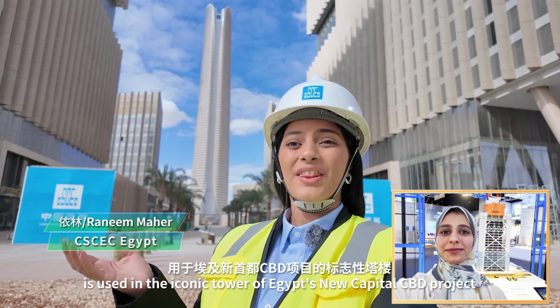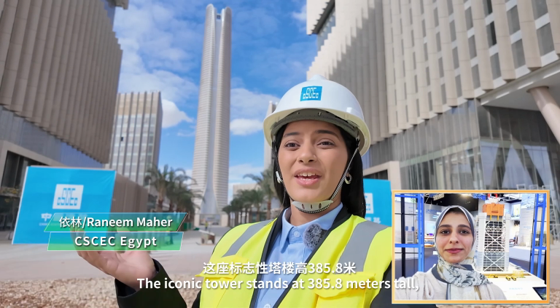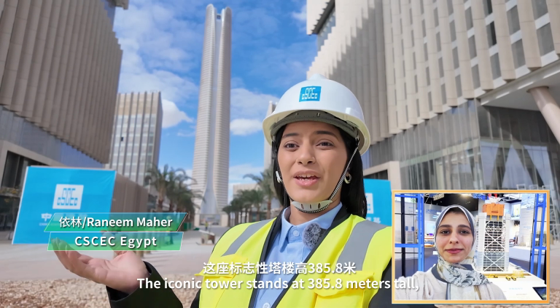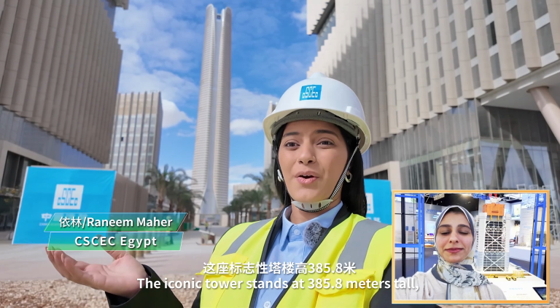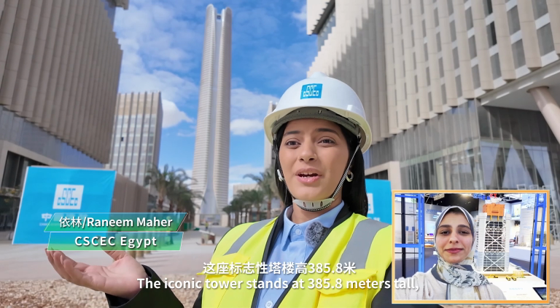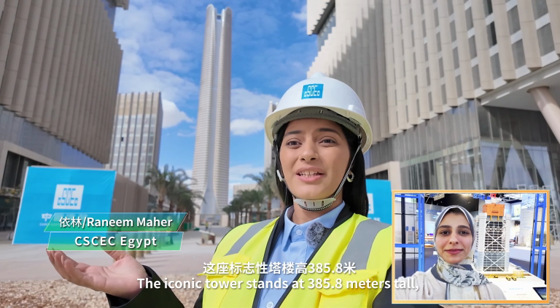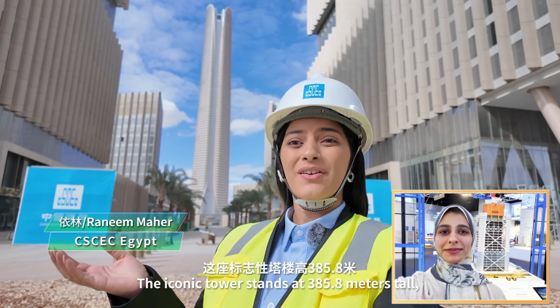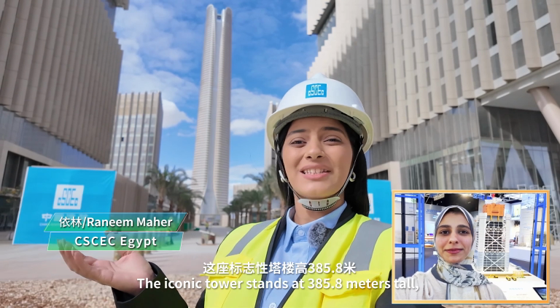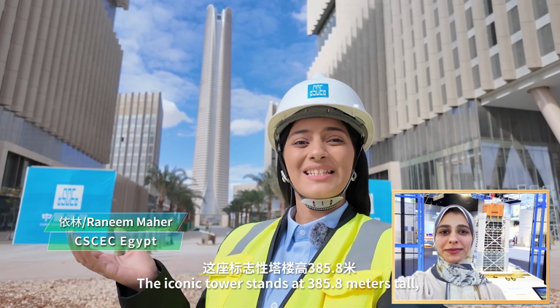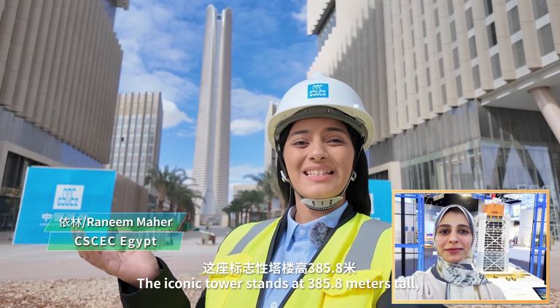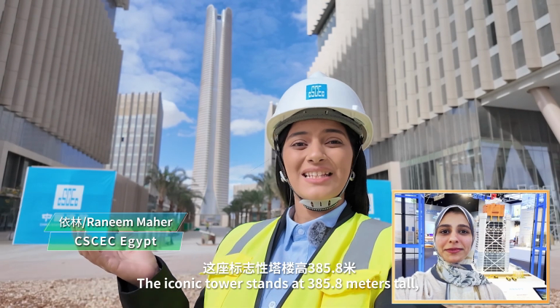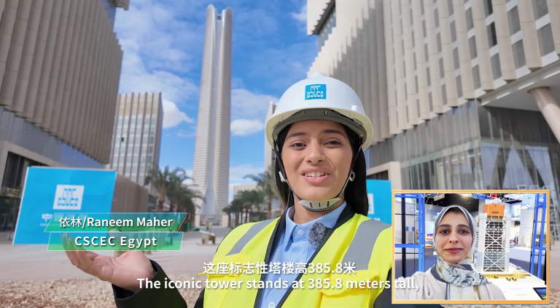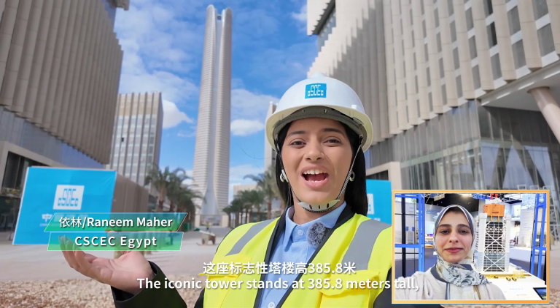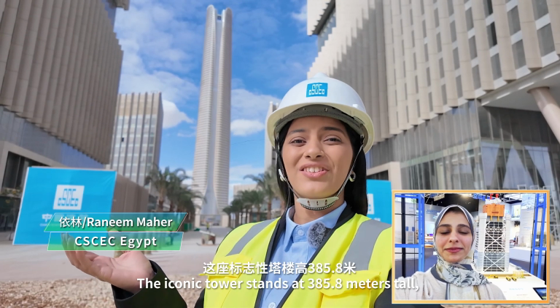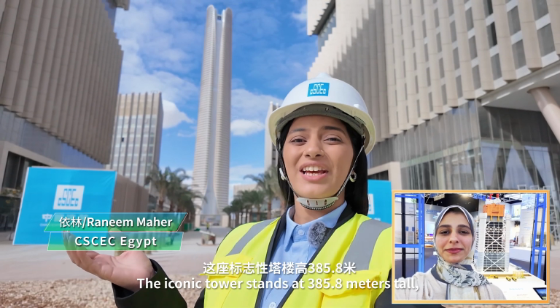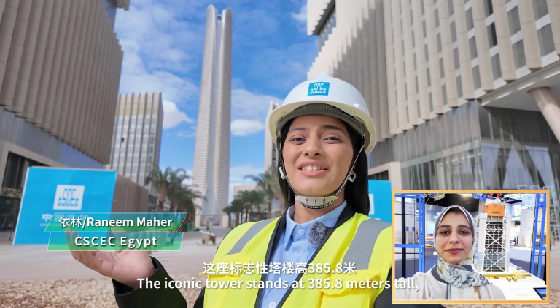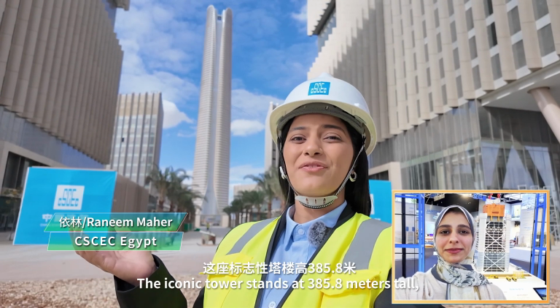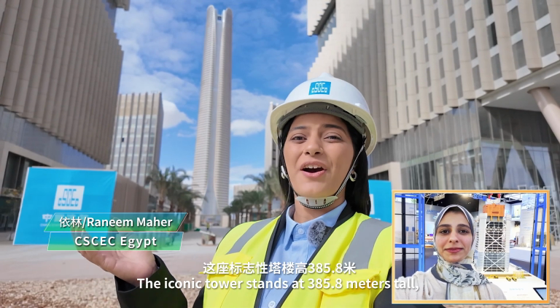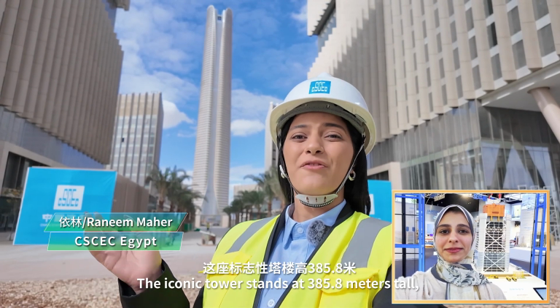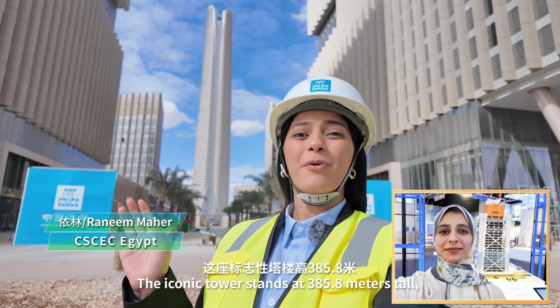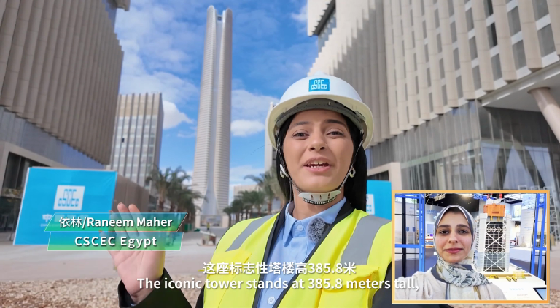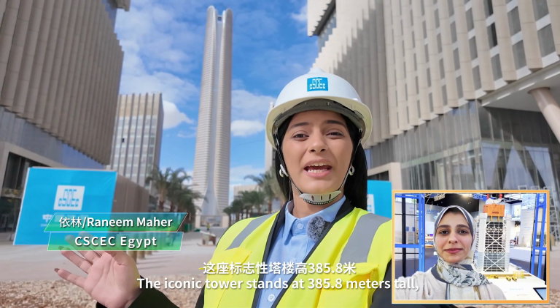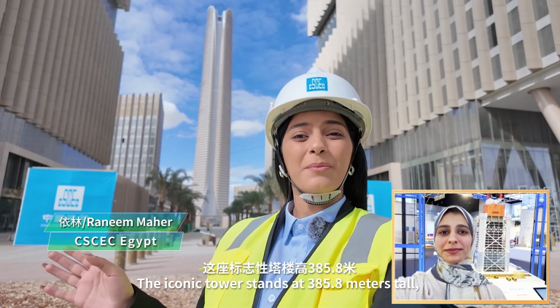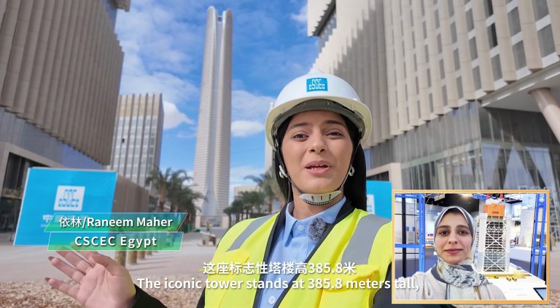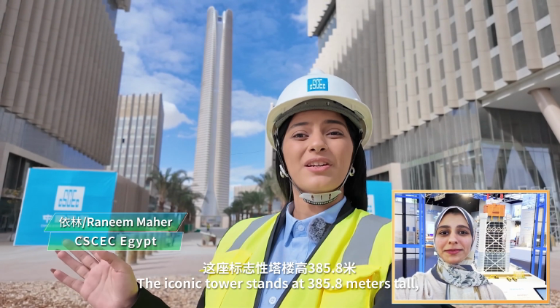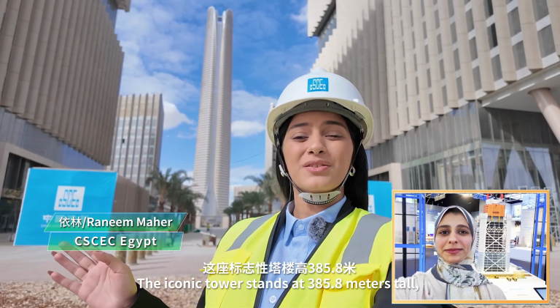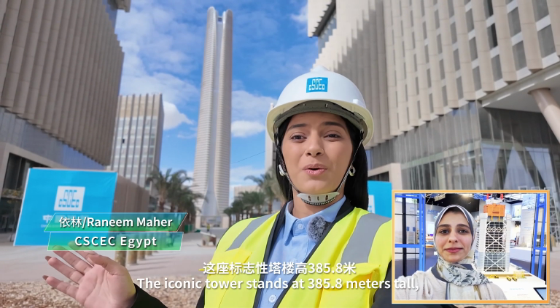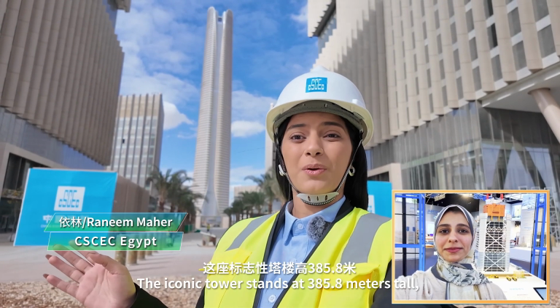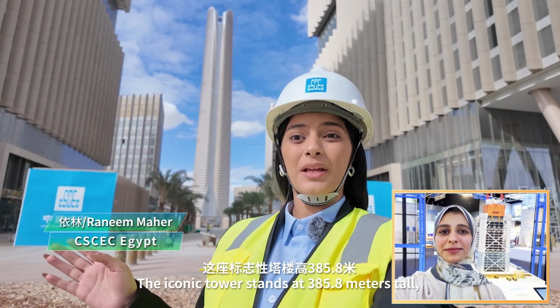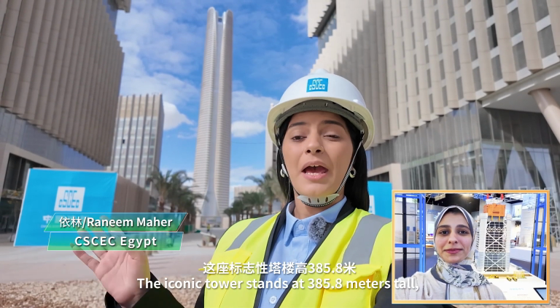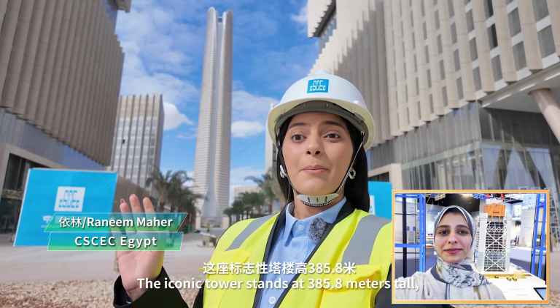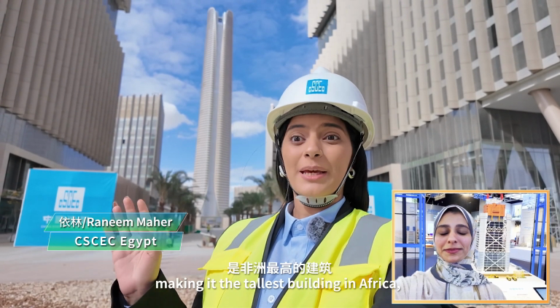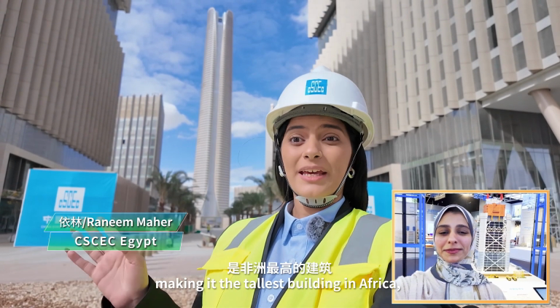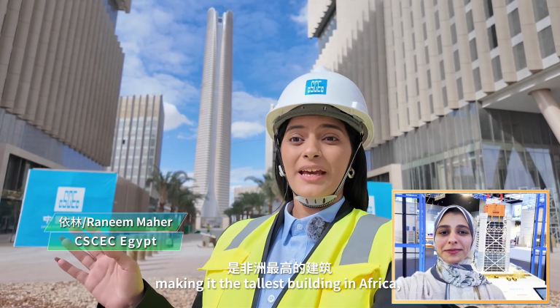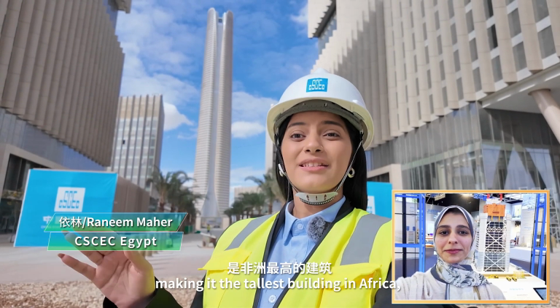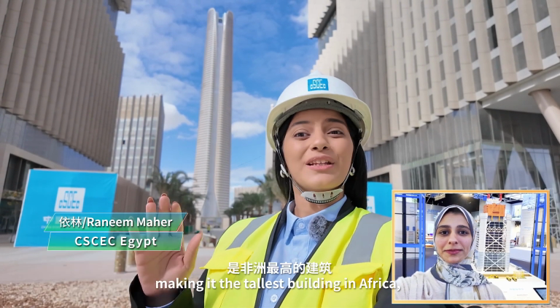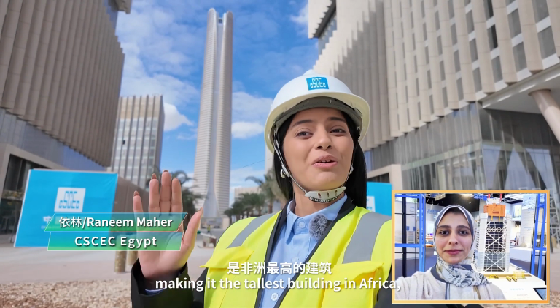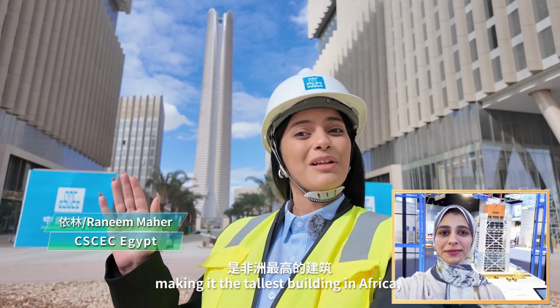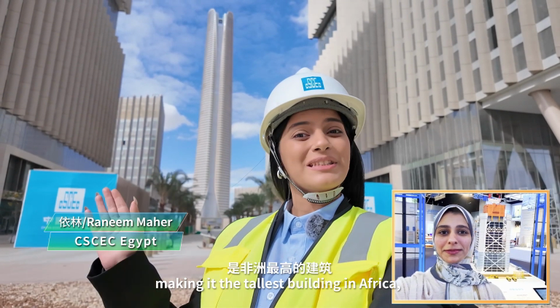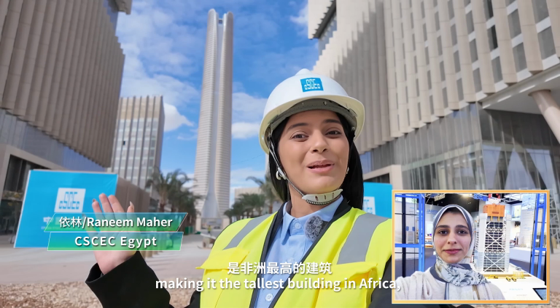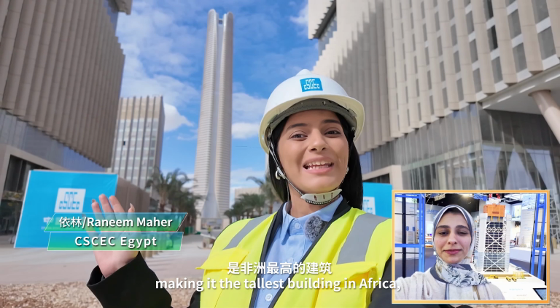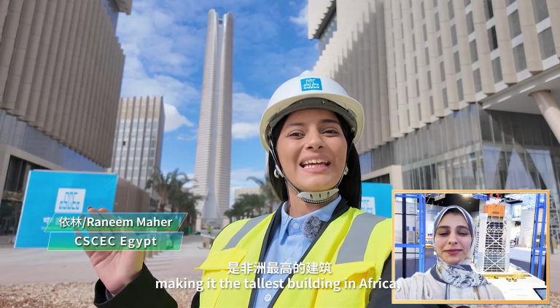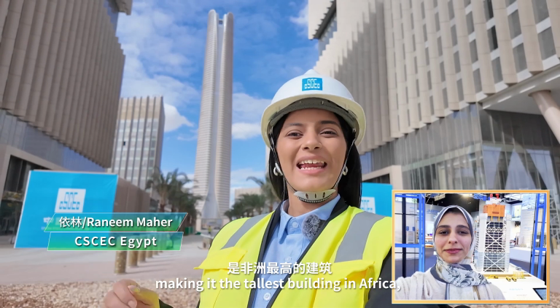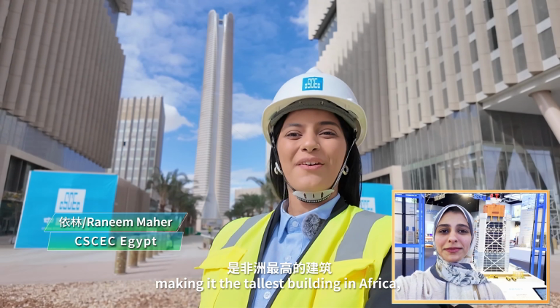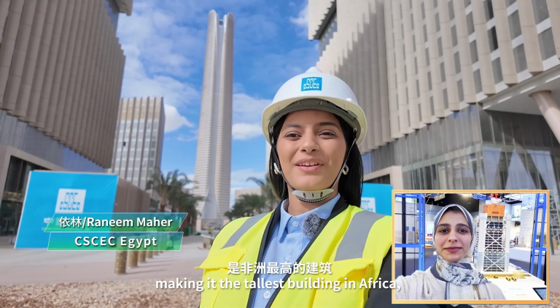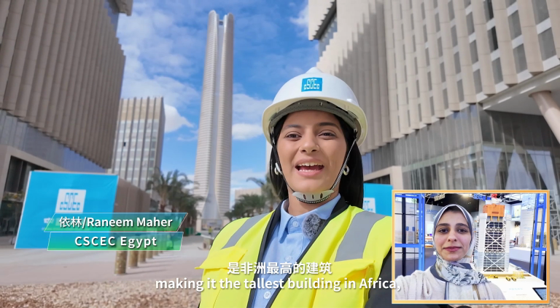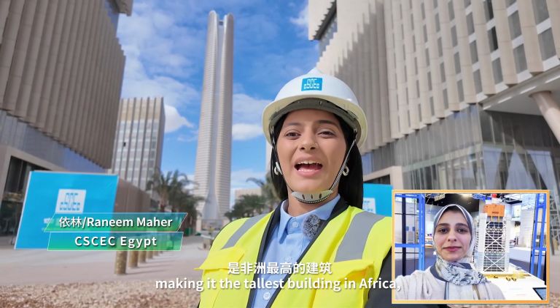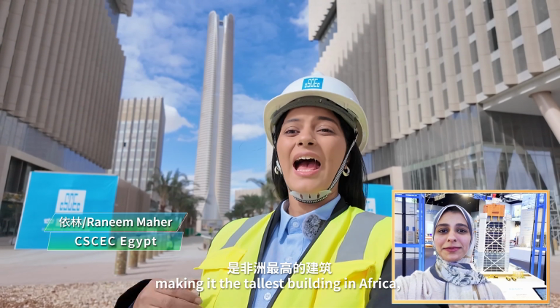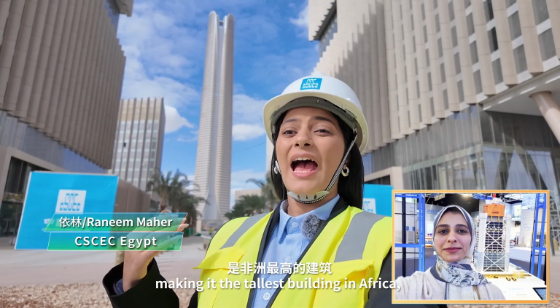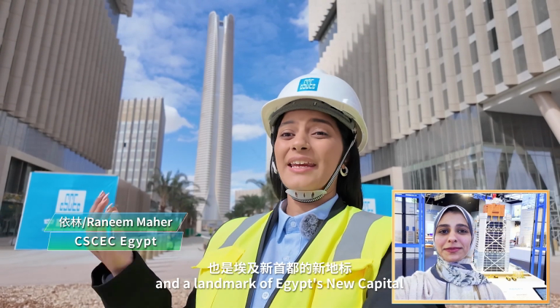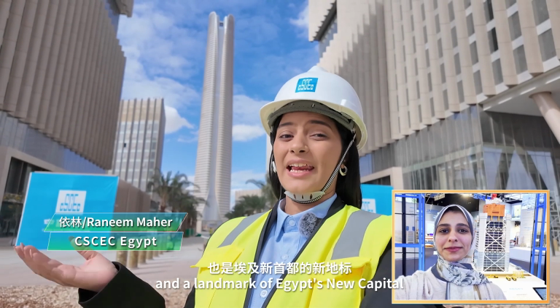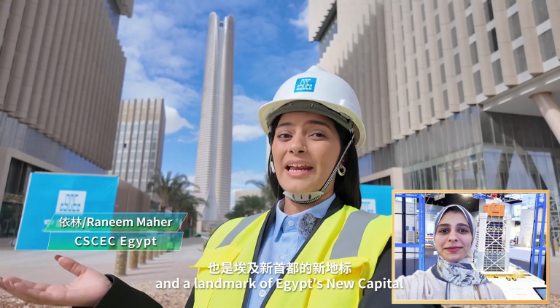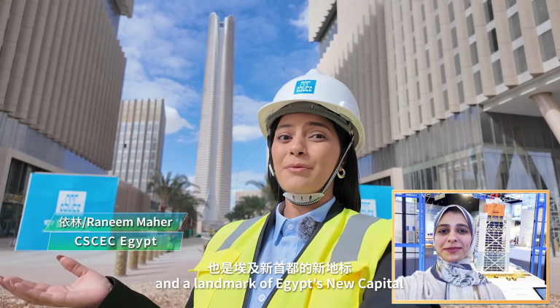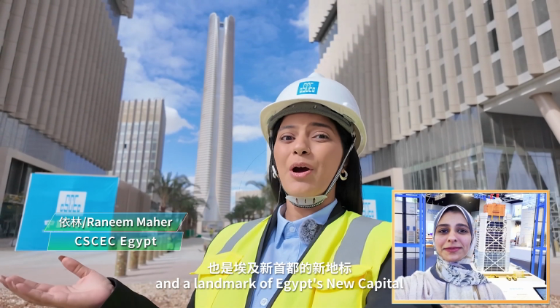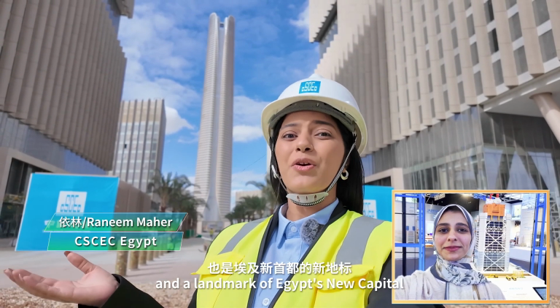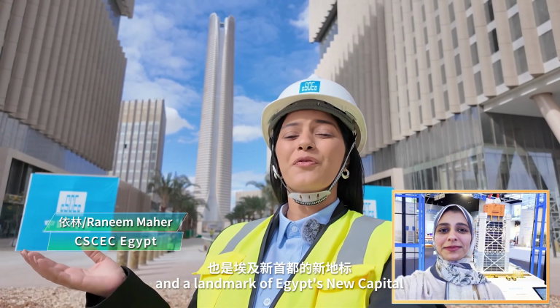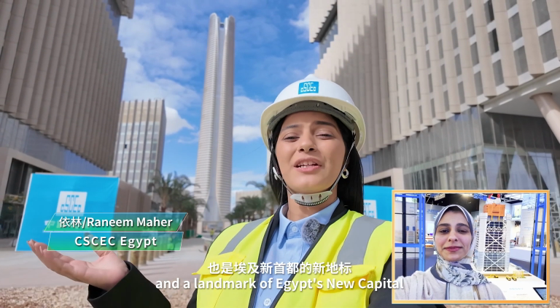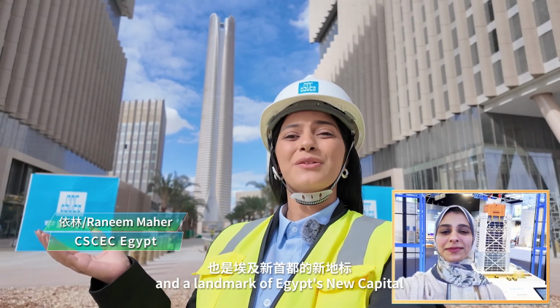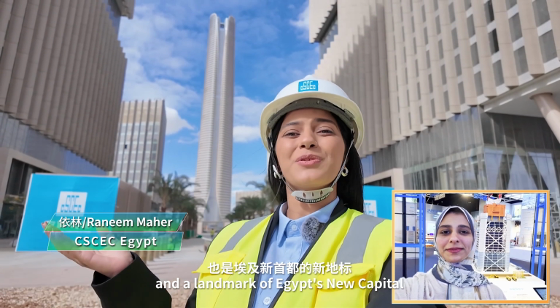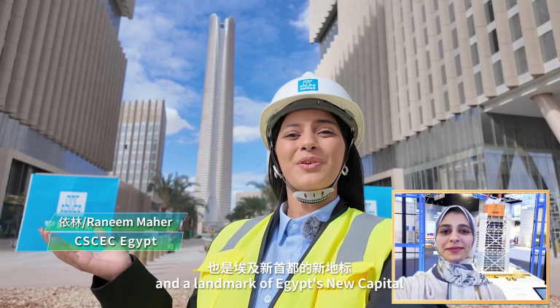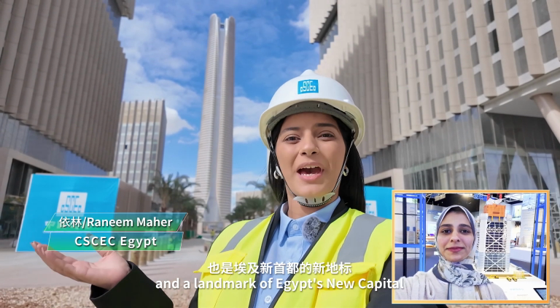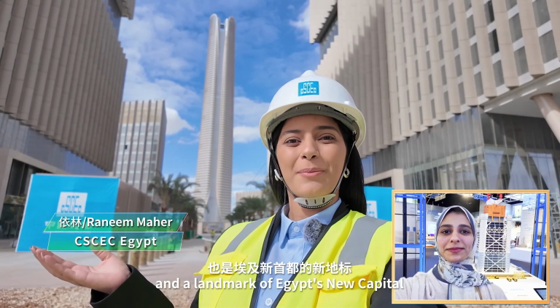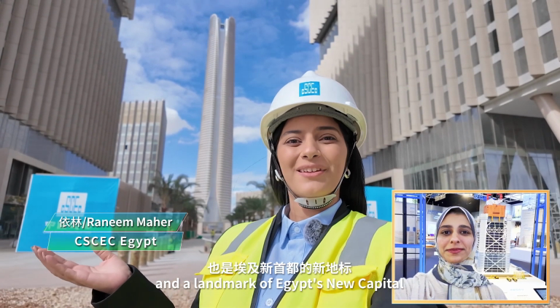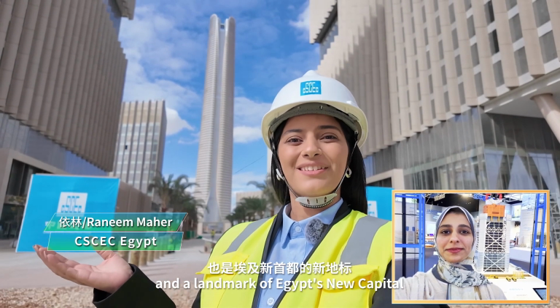The iconic tower stands at 385.8 meters tall, making it the tallest building in Africa and a landmark of Egypt's new capital.